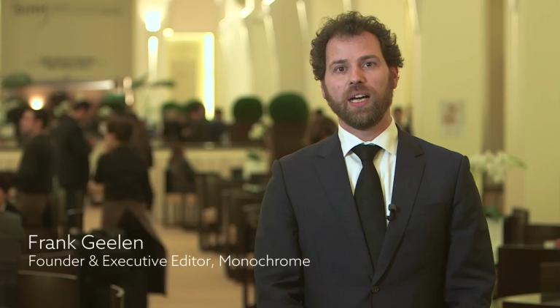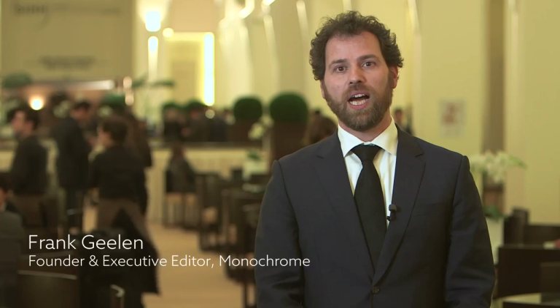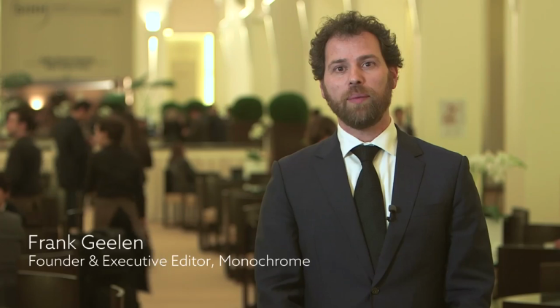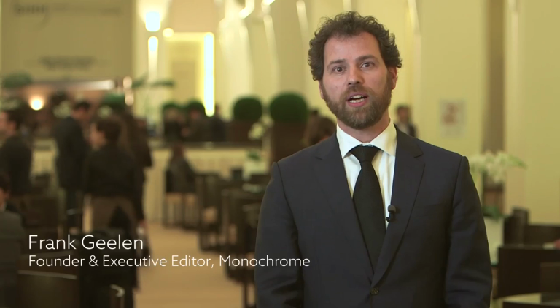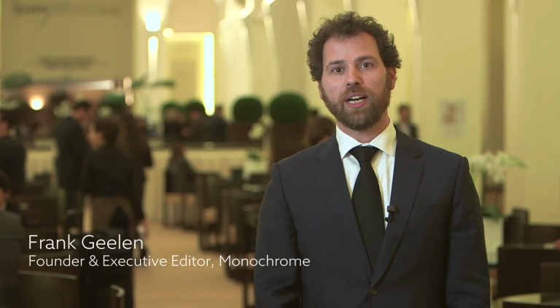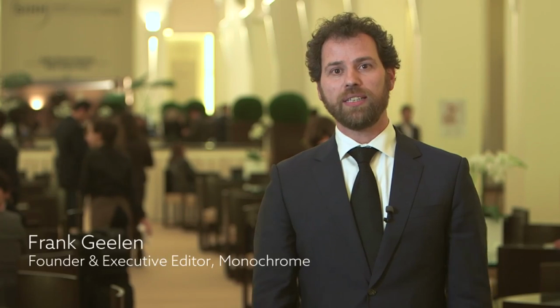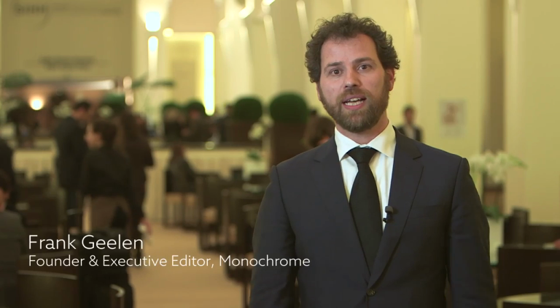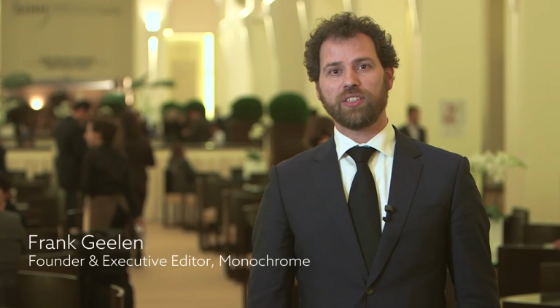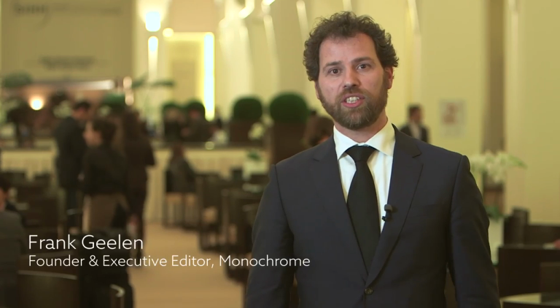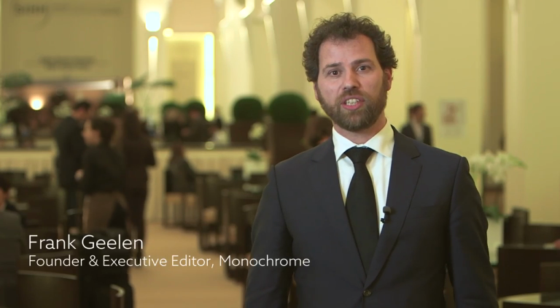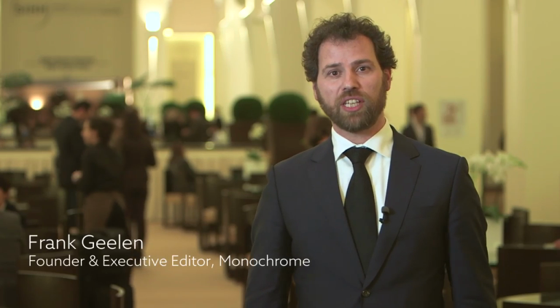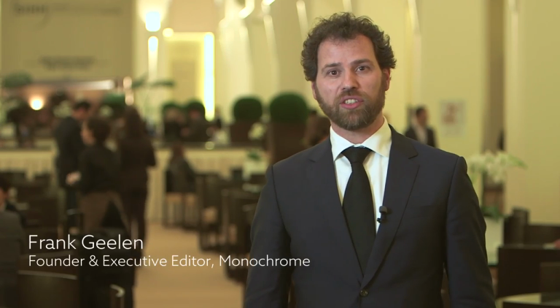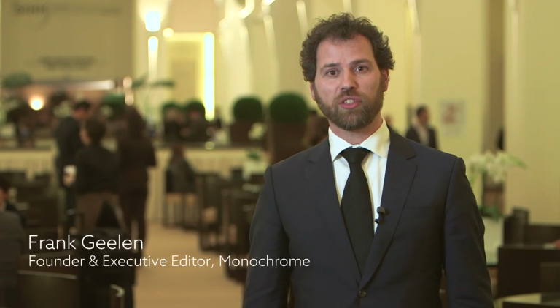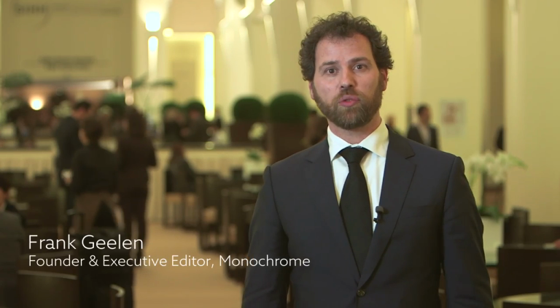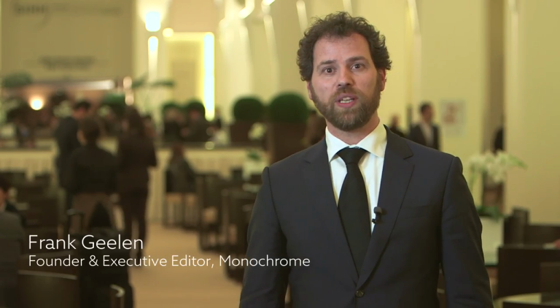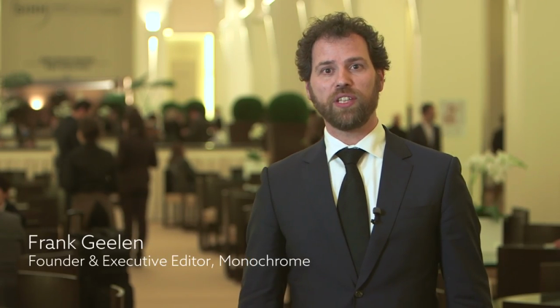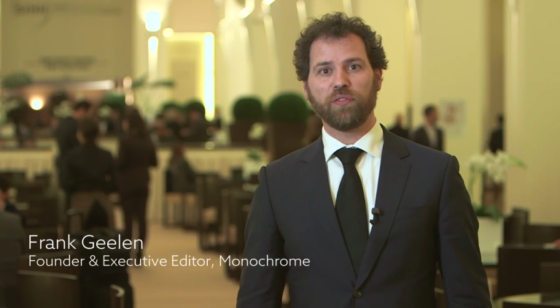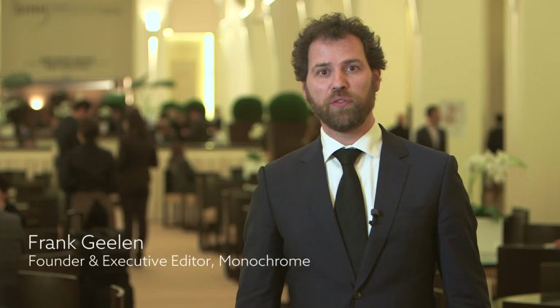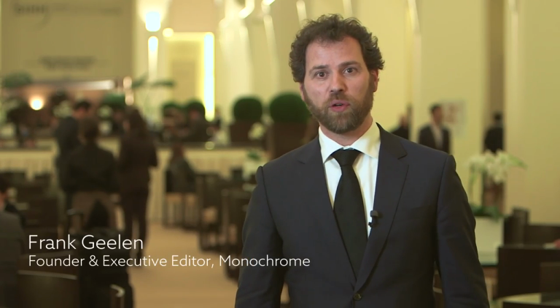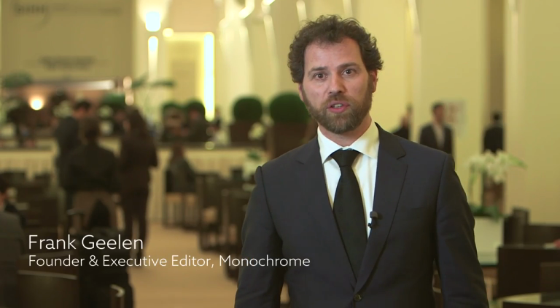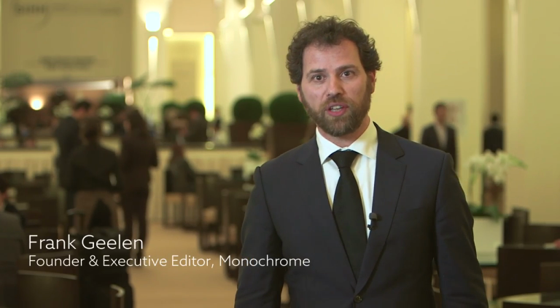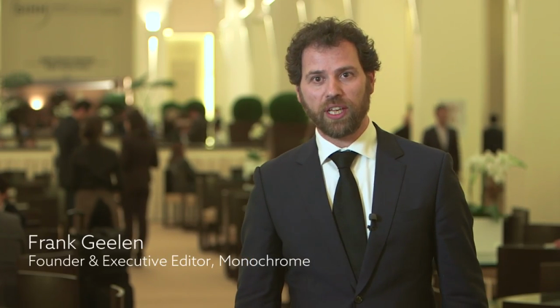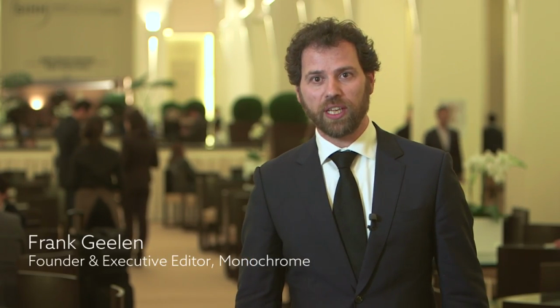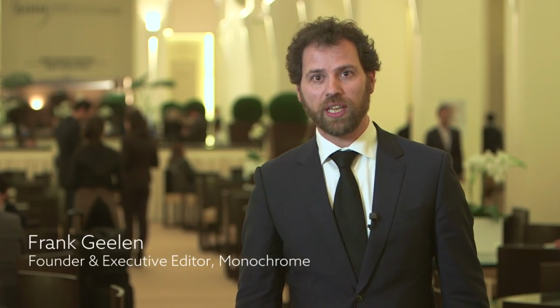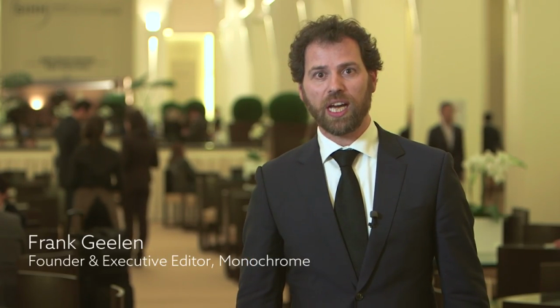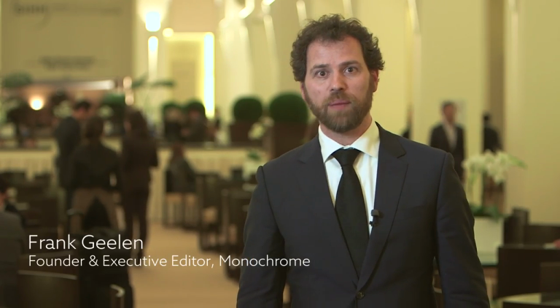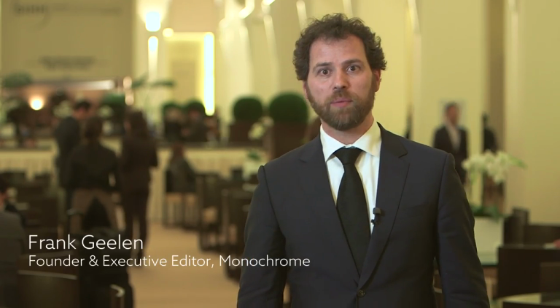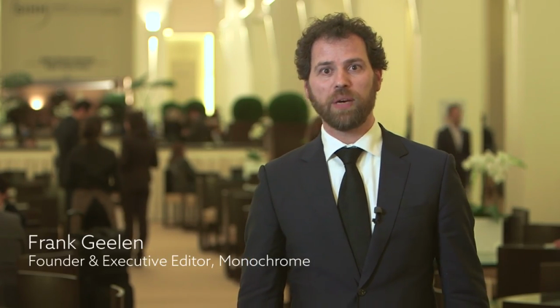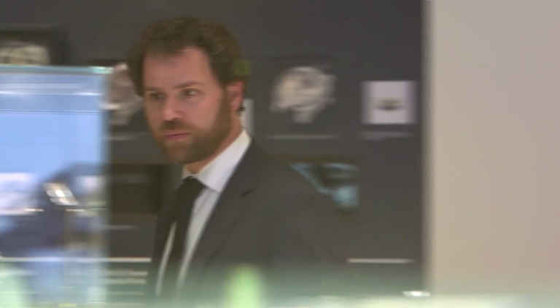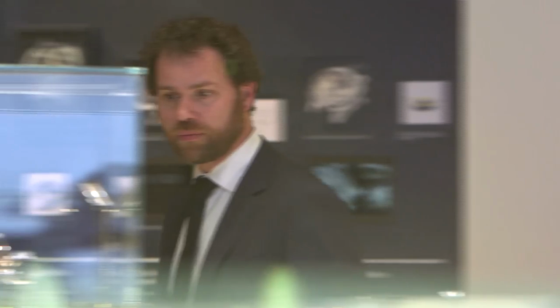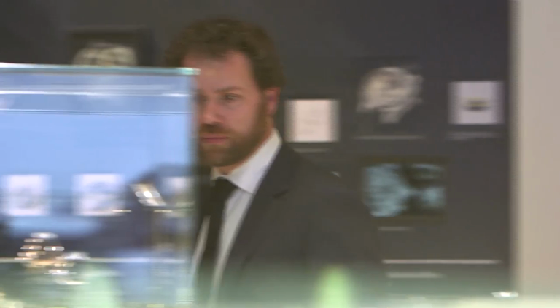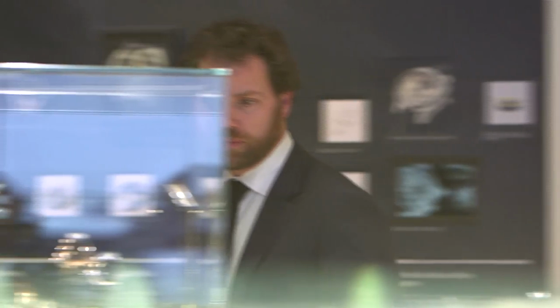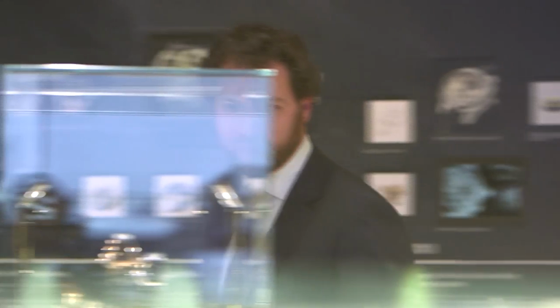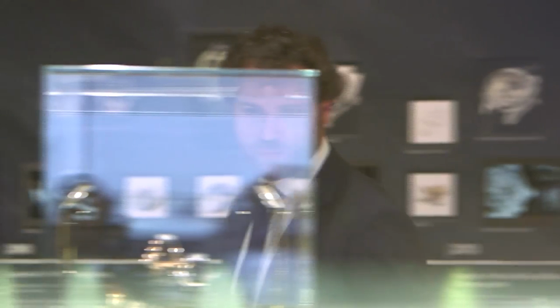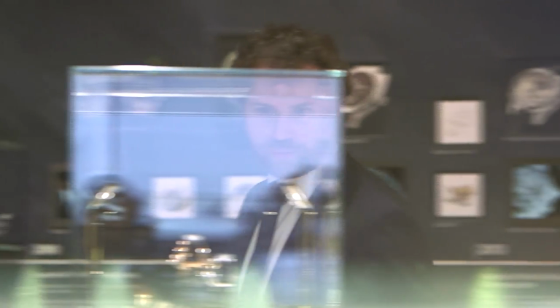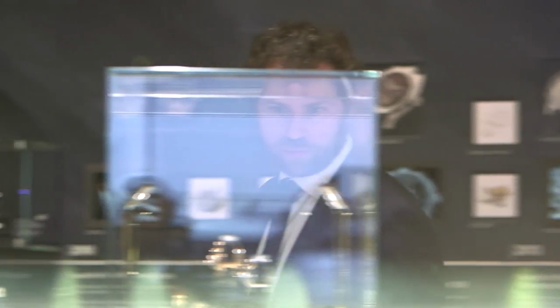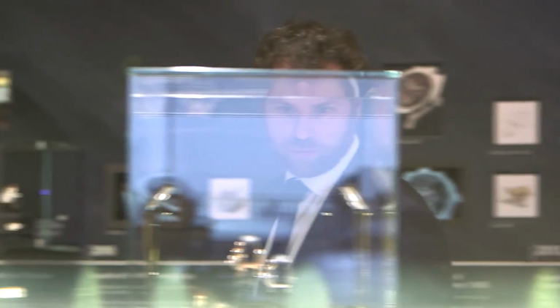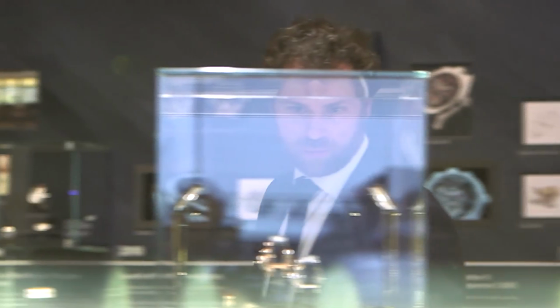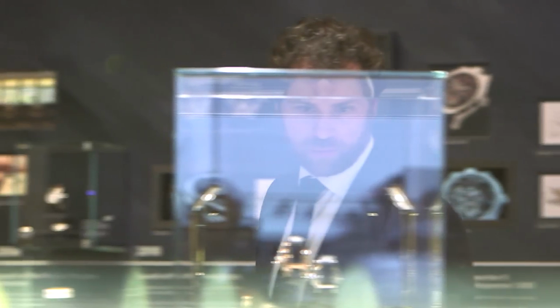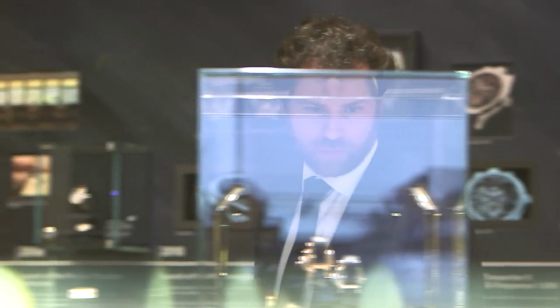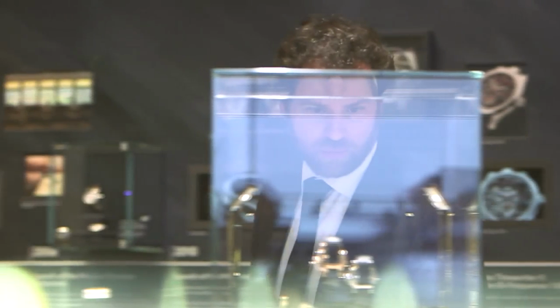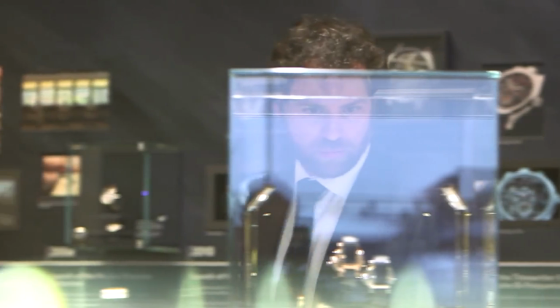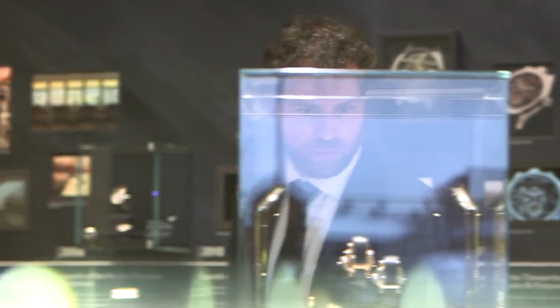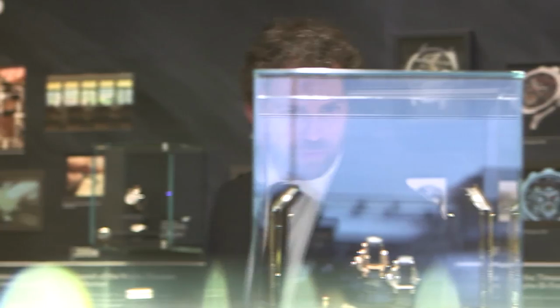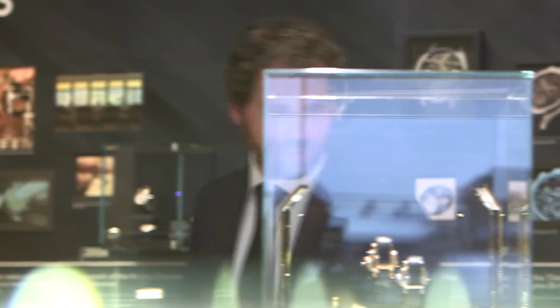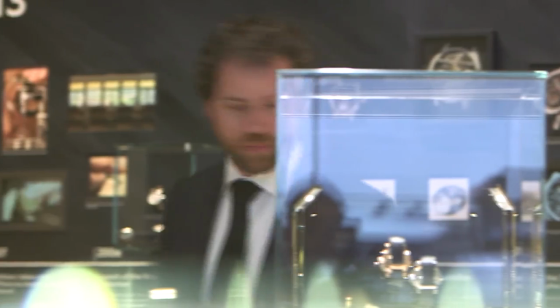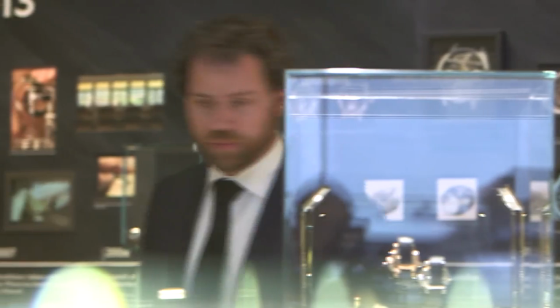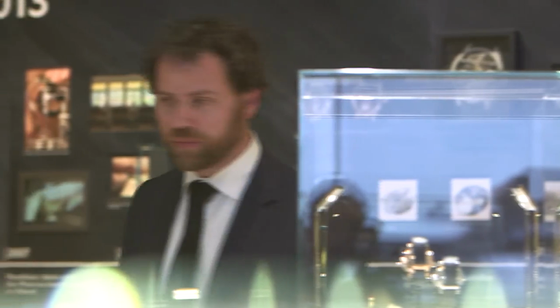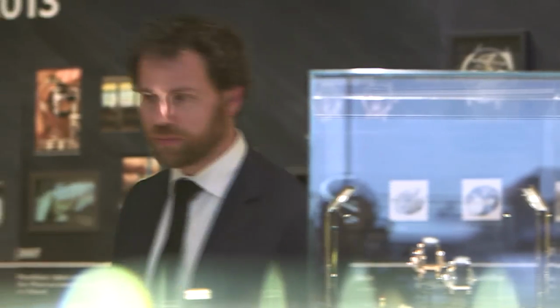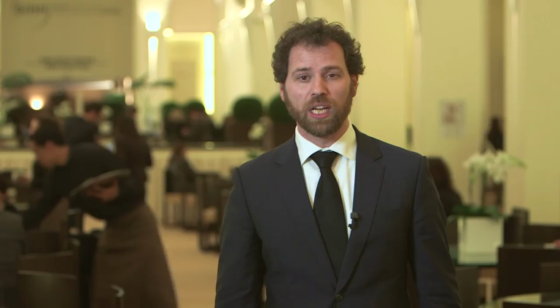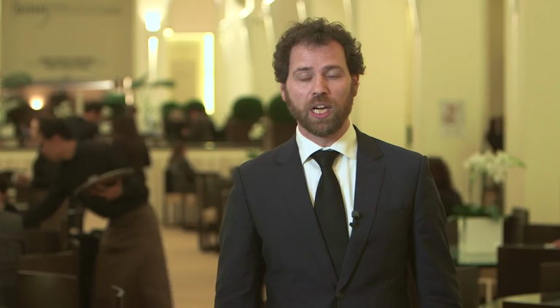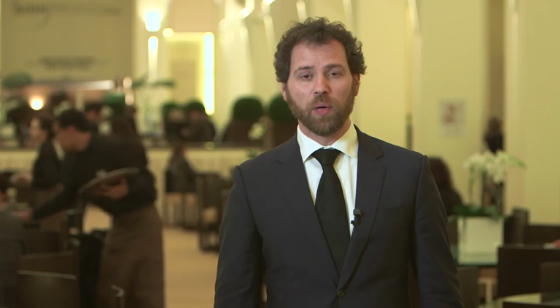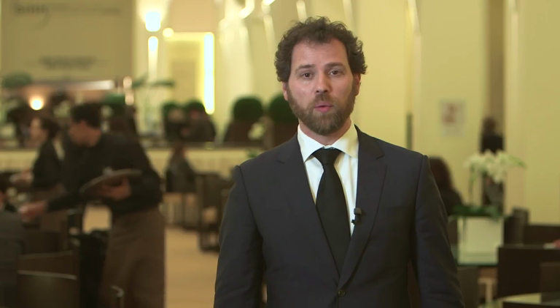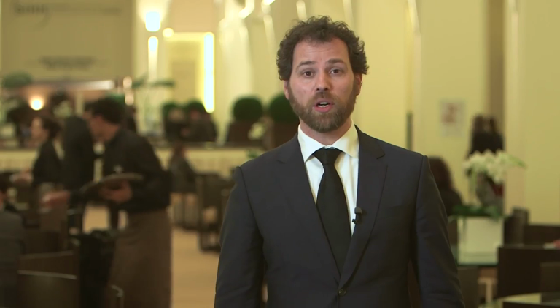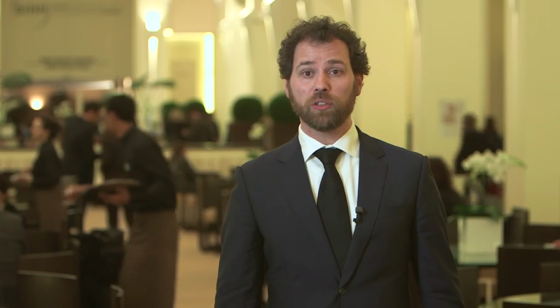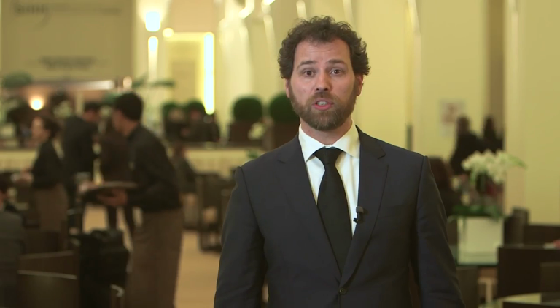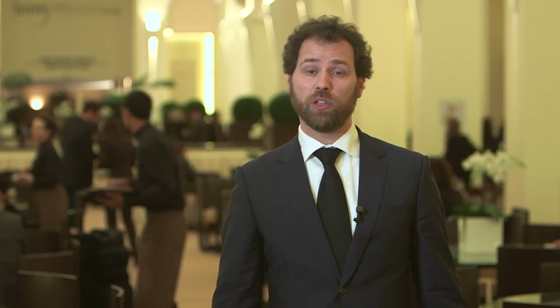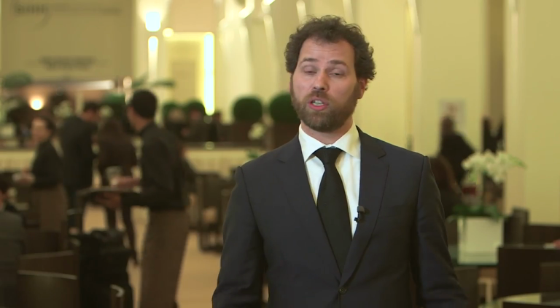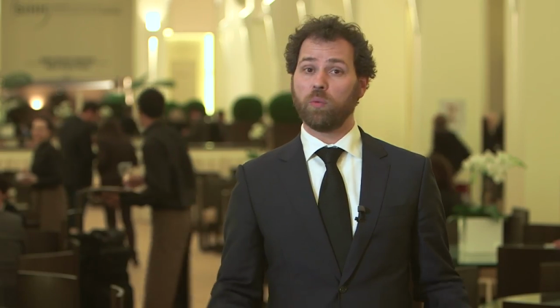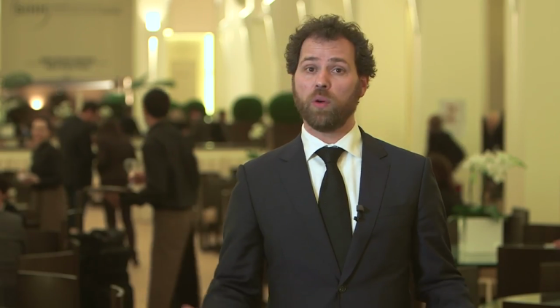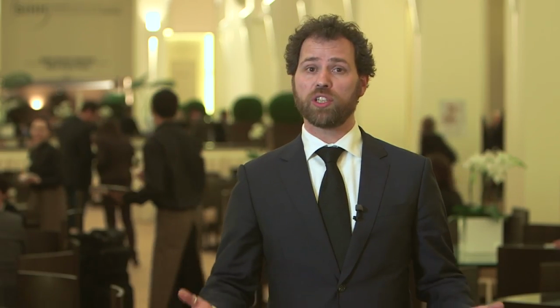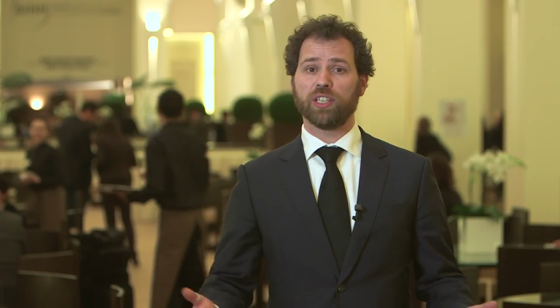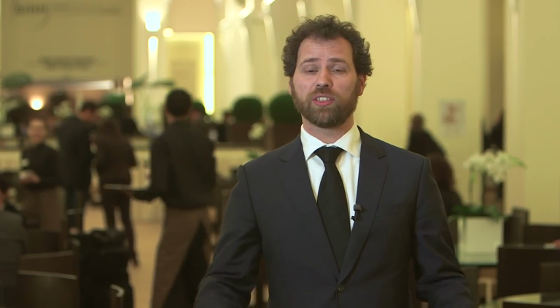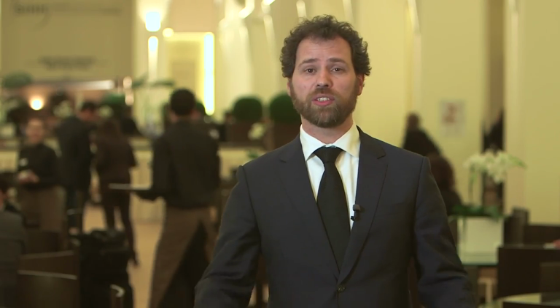I'm here at the SES 2014. I'm about to talk to Ben Kleimer, watch expert. We're going to talk watches.